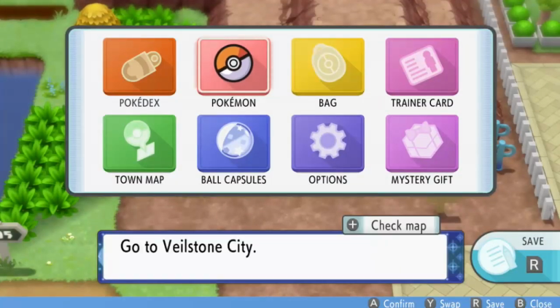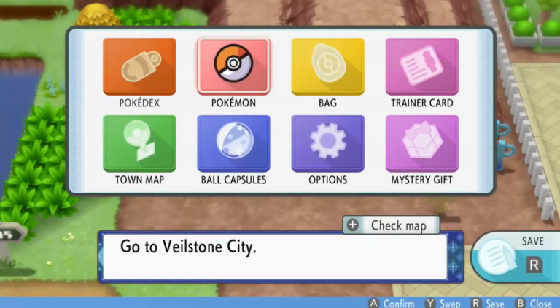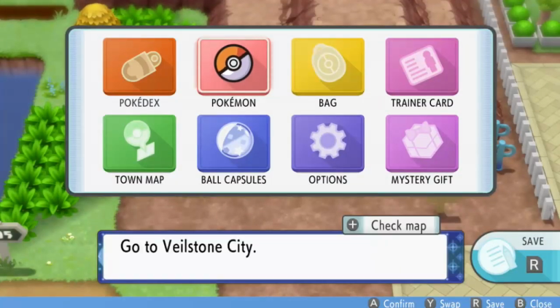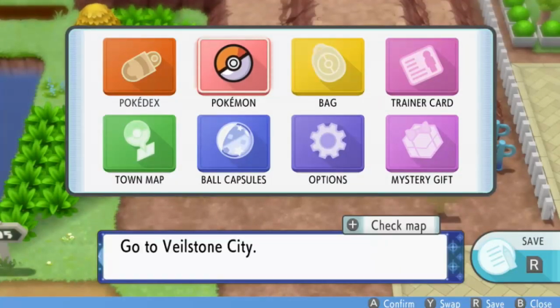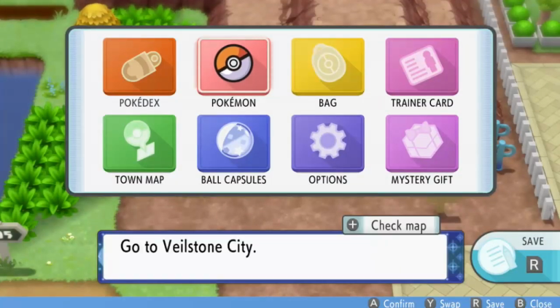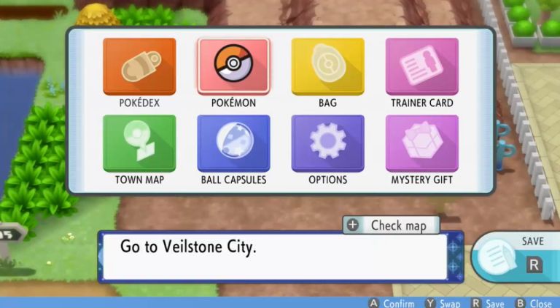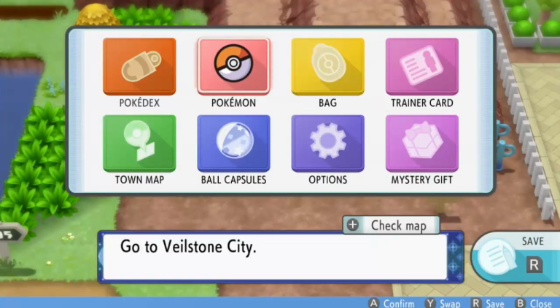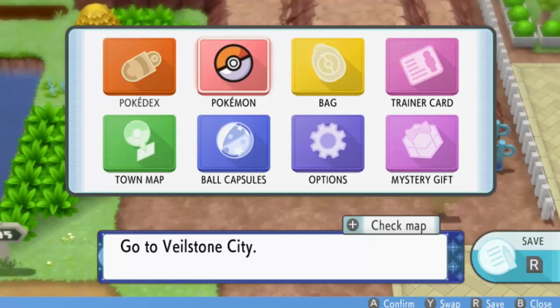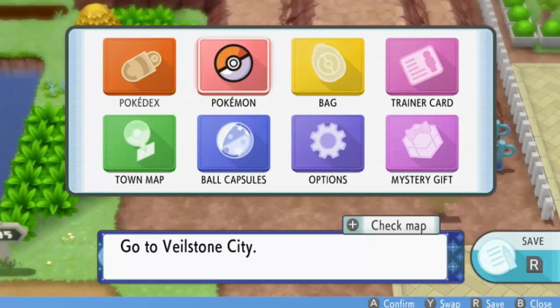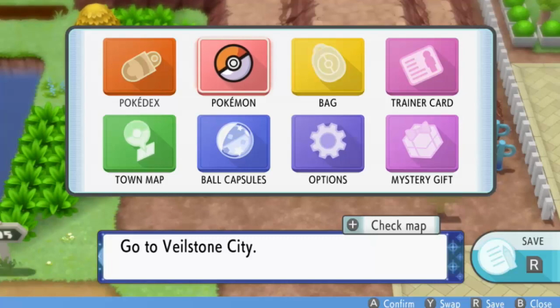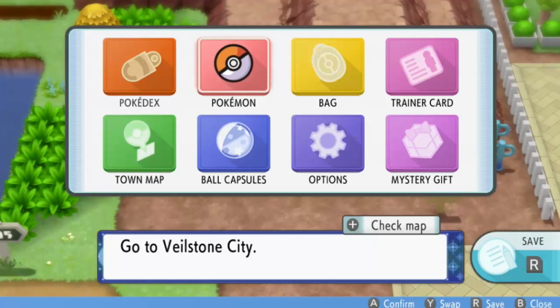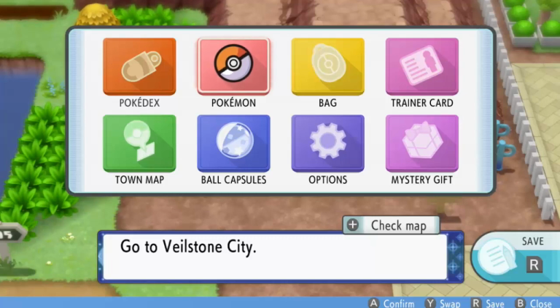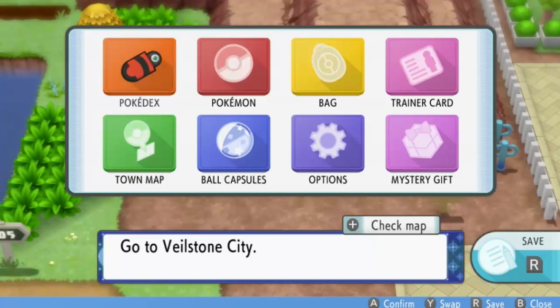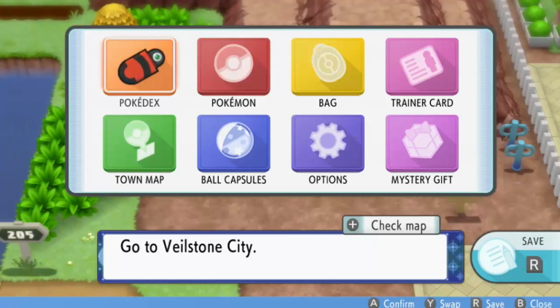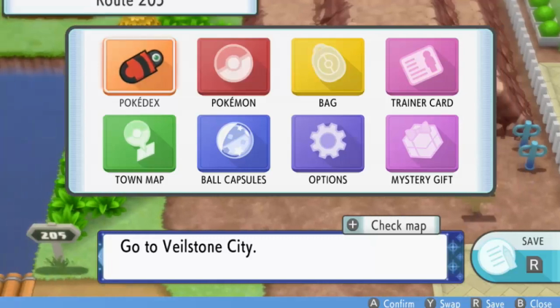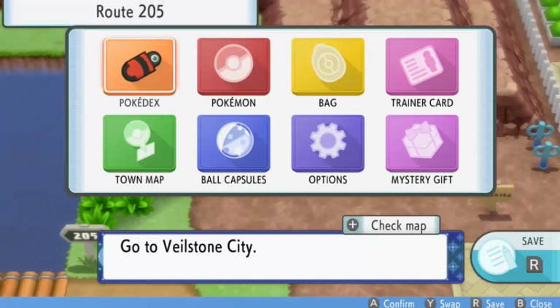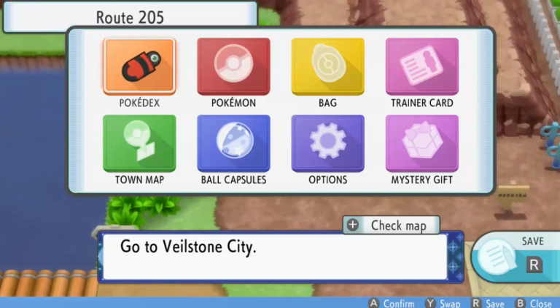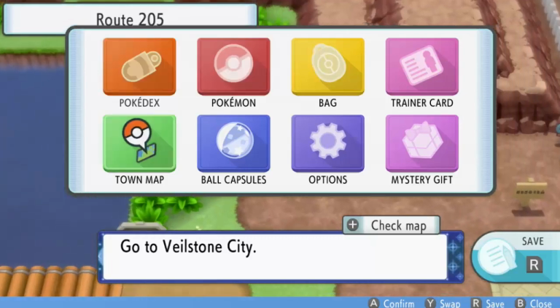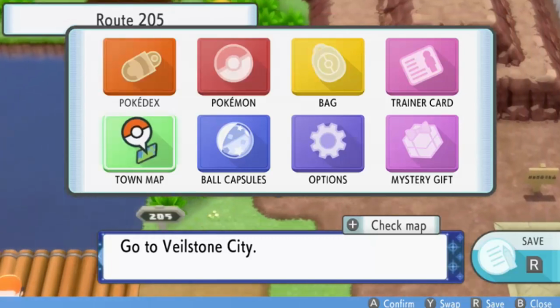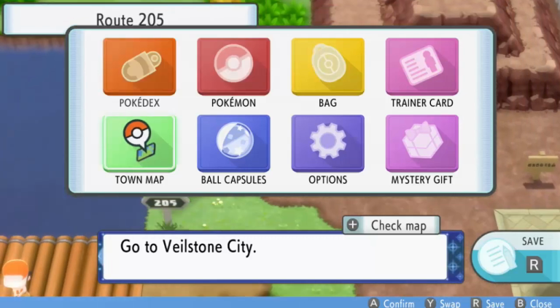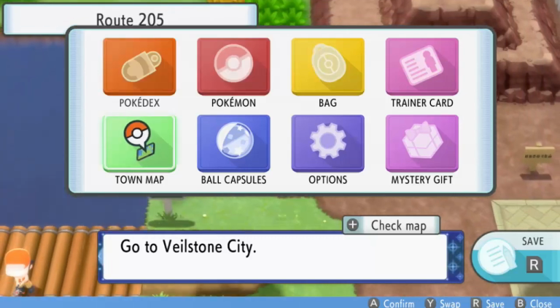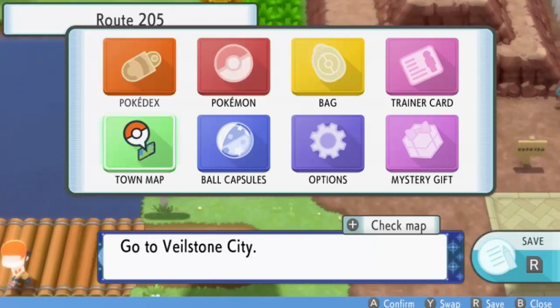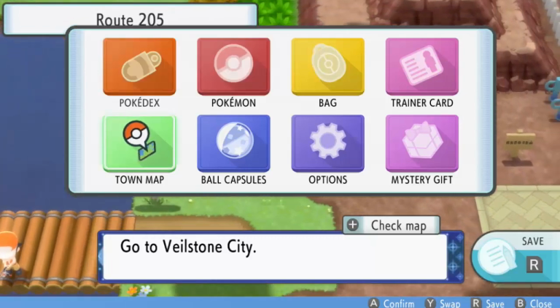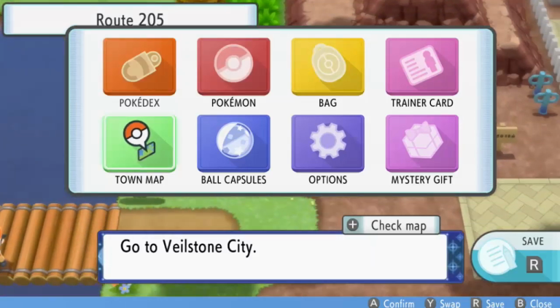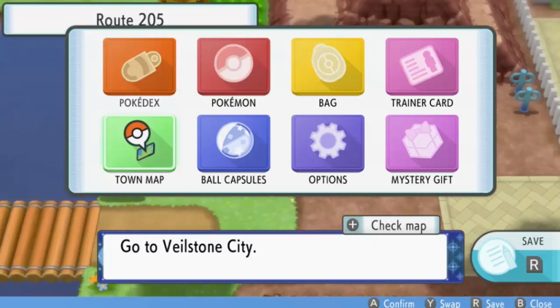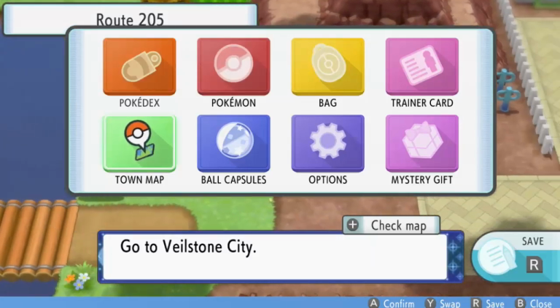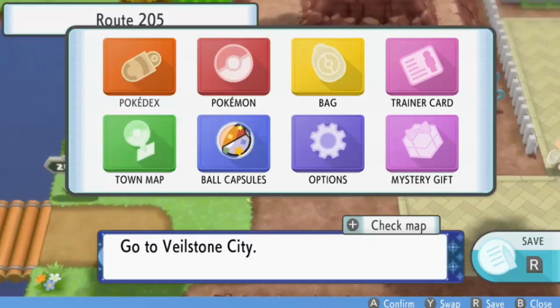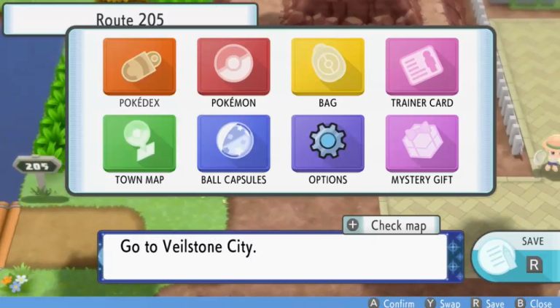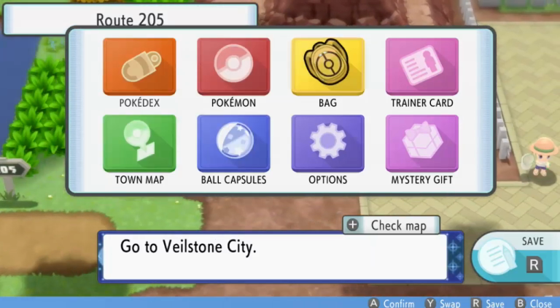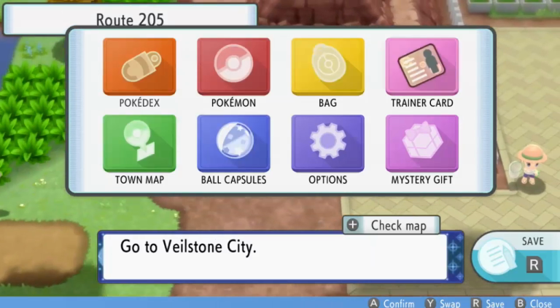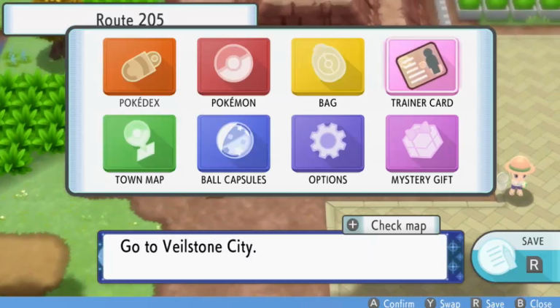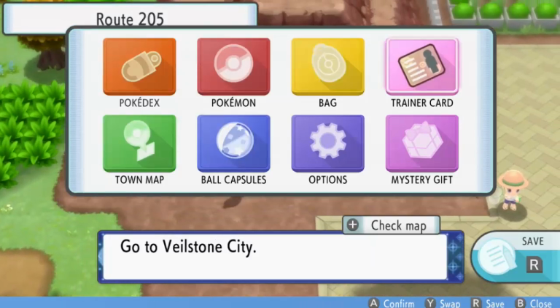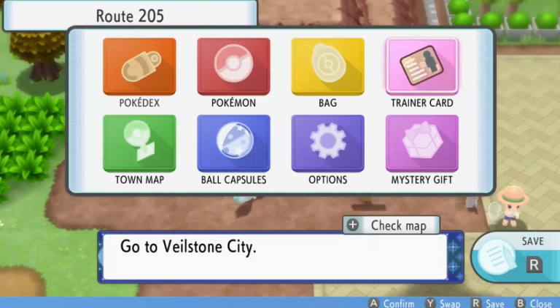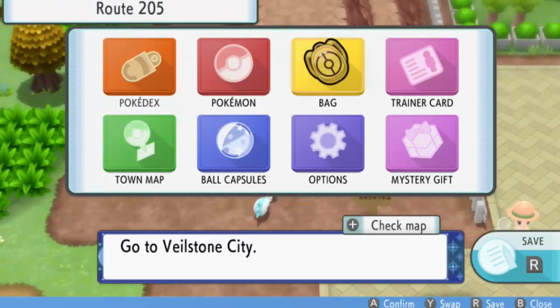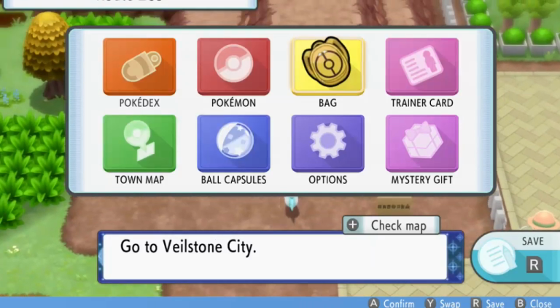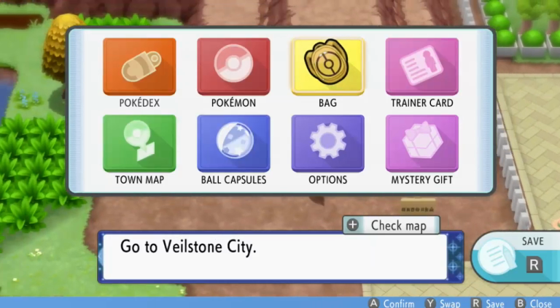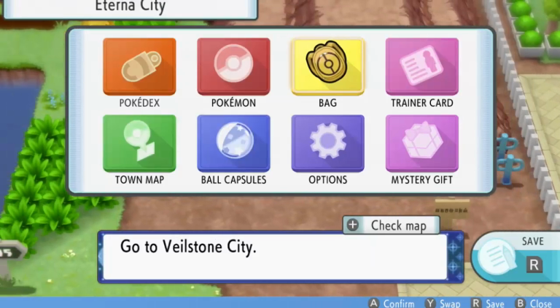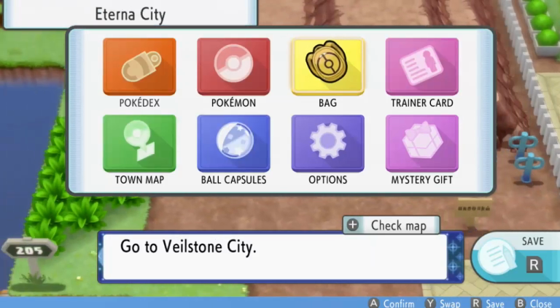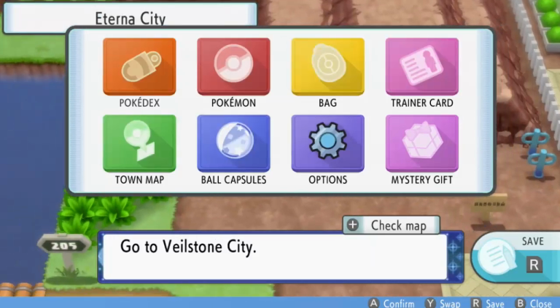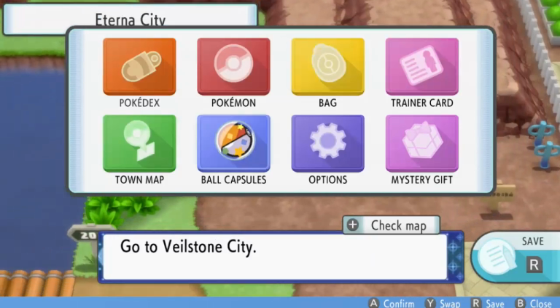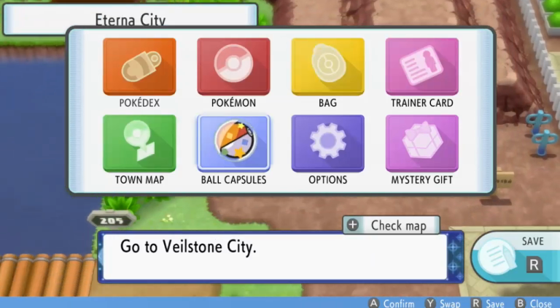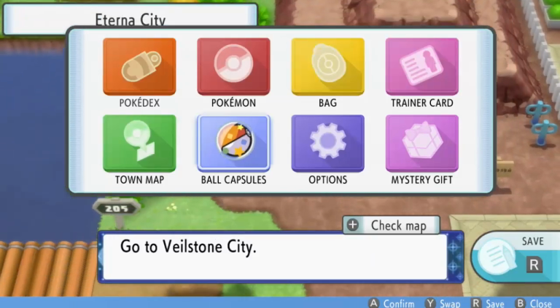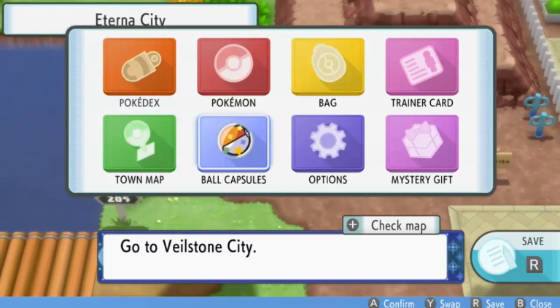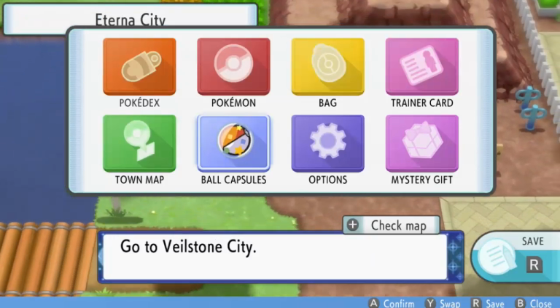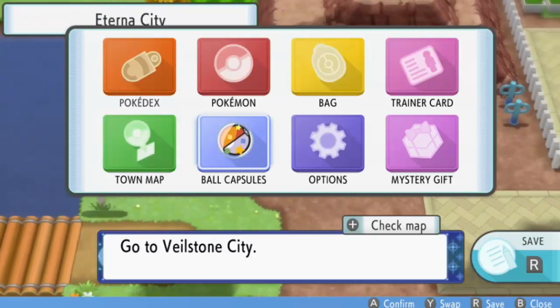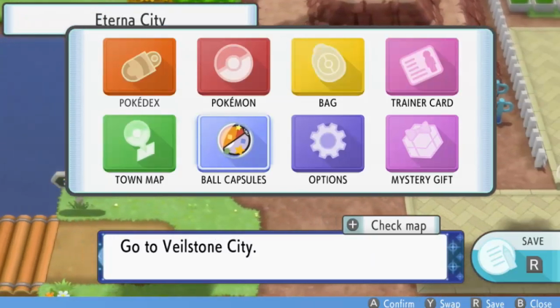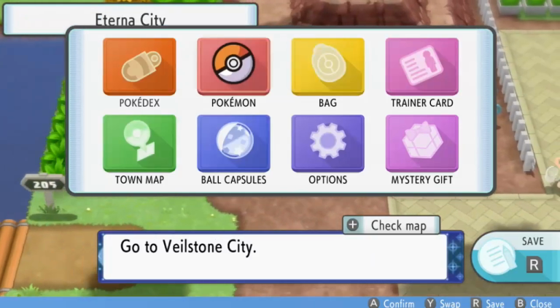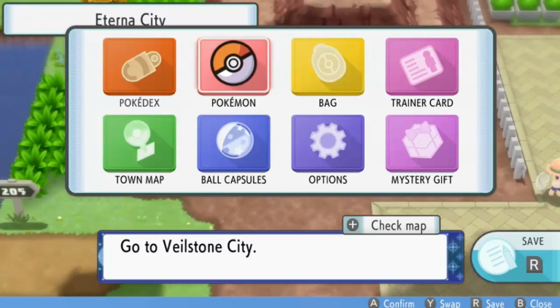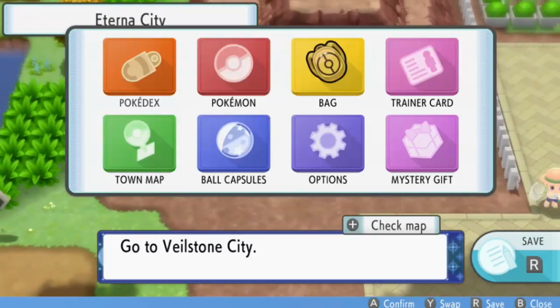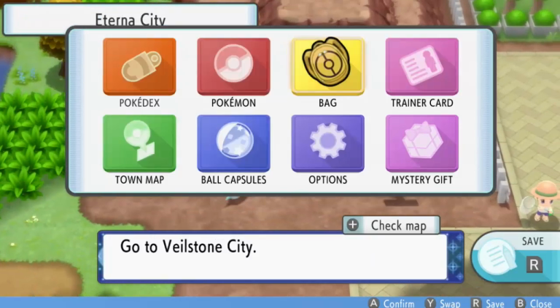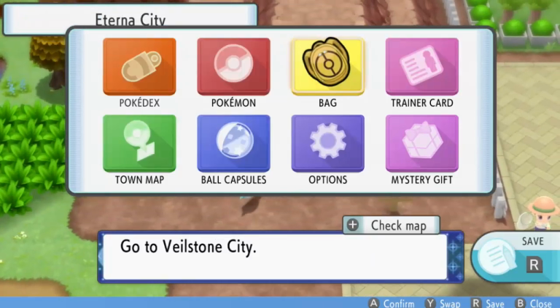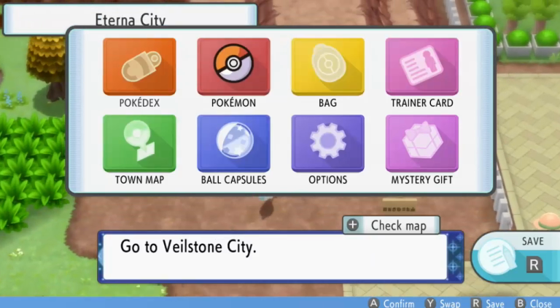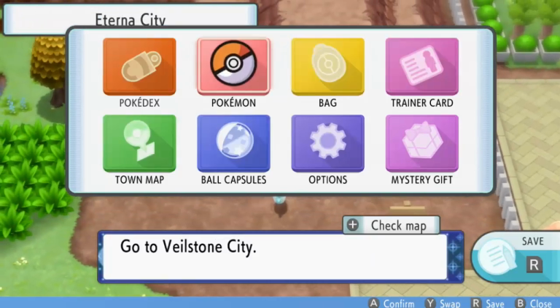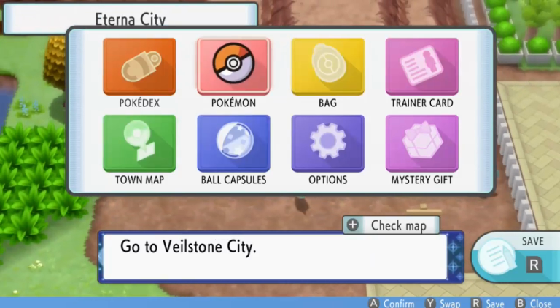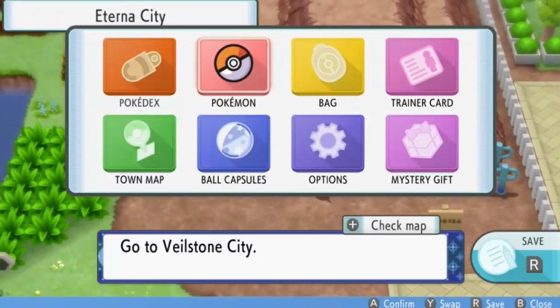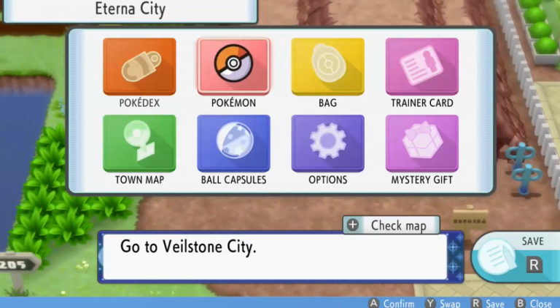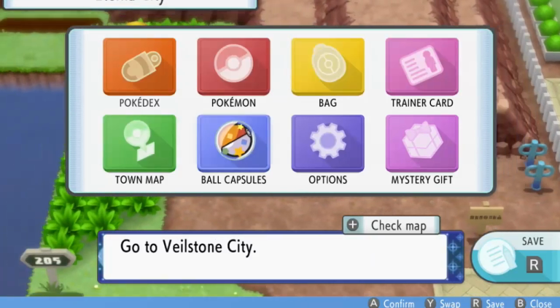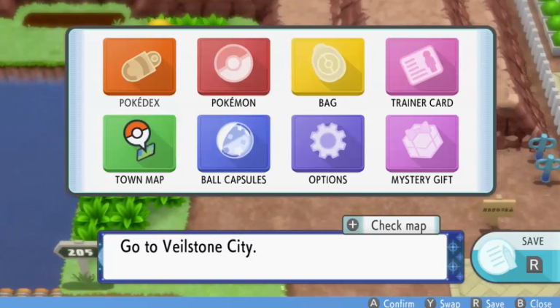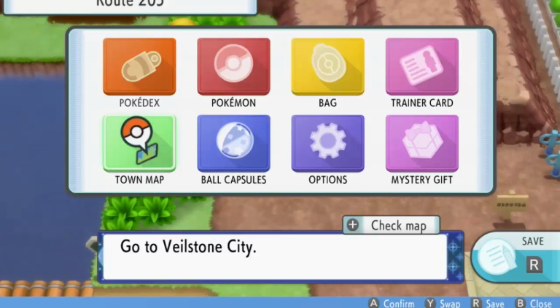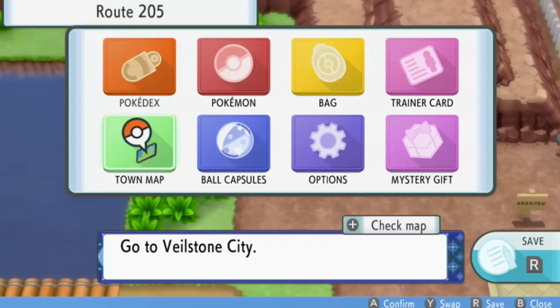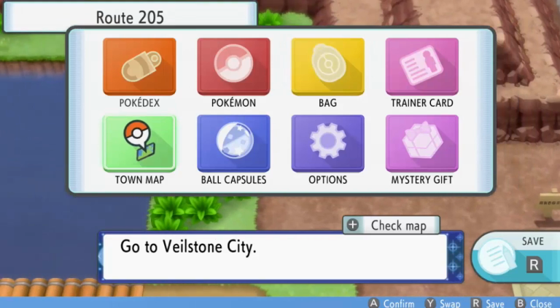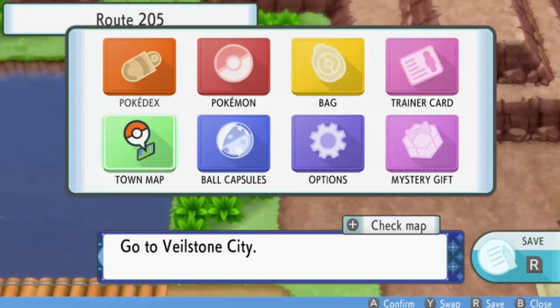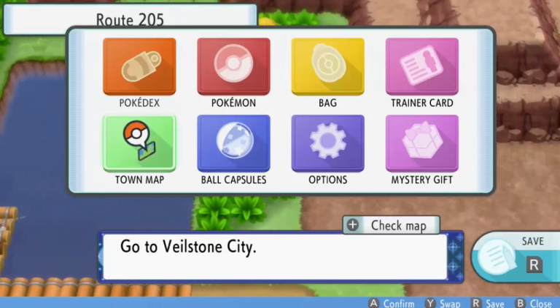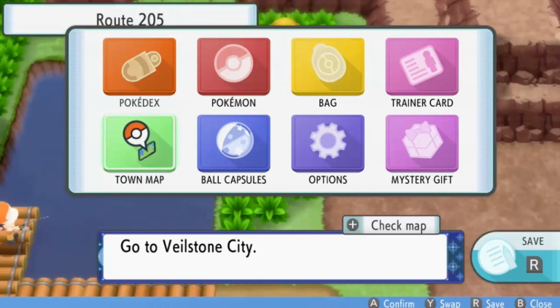There we go — we got two menus at the same time. Now exit the menus until you see that the background is not blurry like when you normally open the menu, and then you can move. Go find a wild battle.